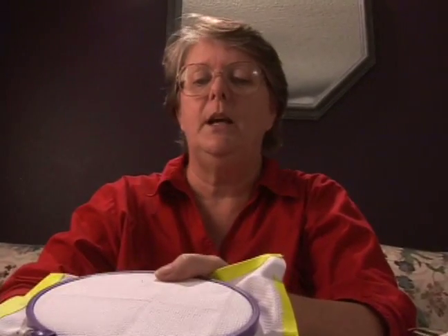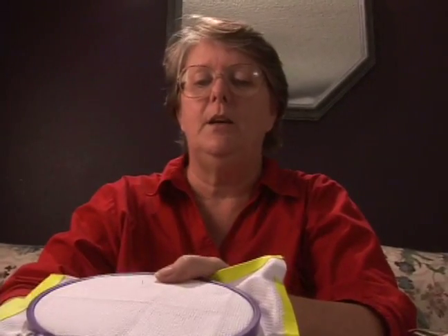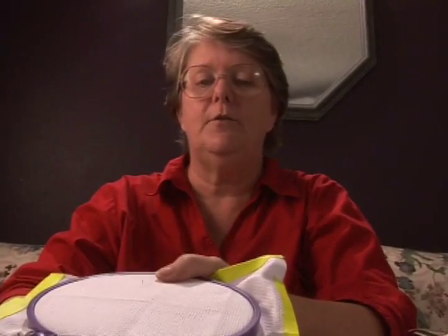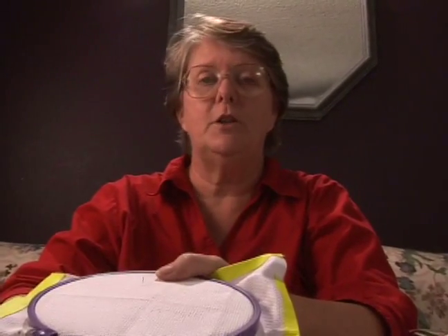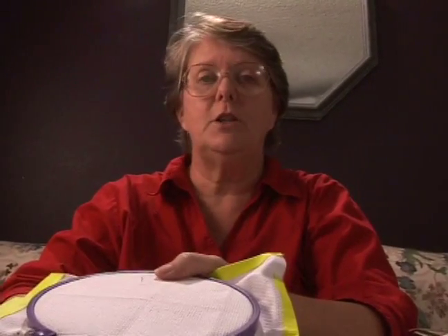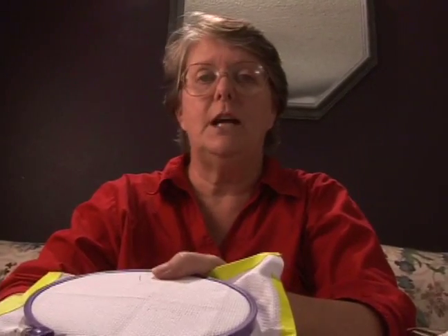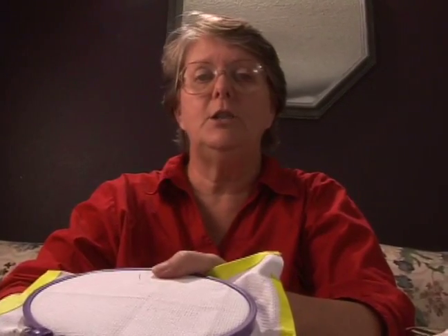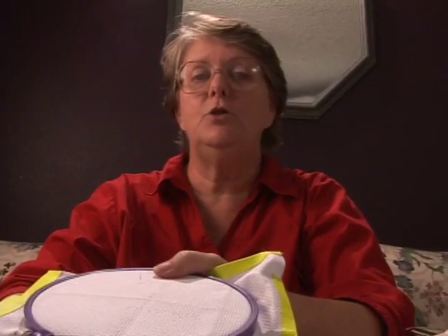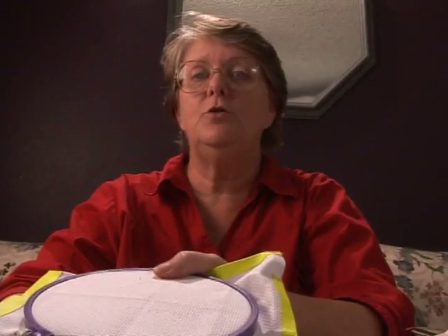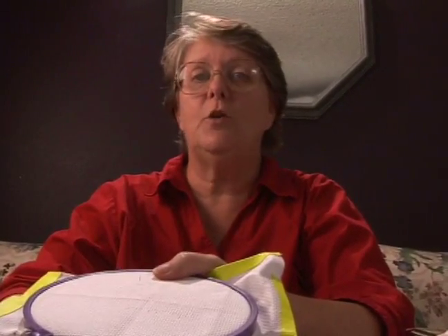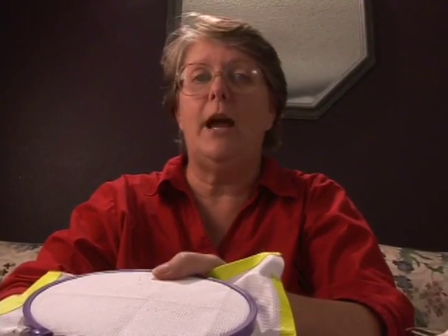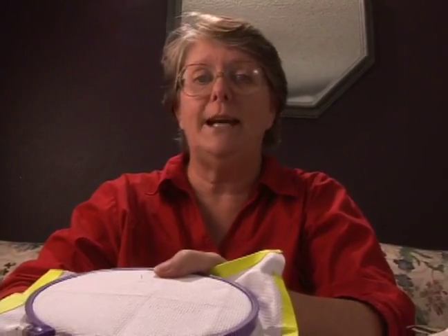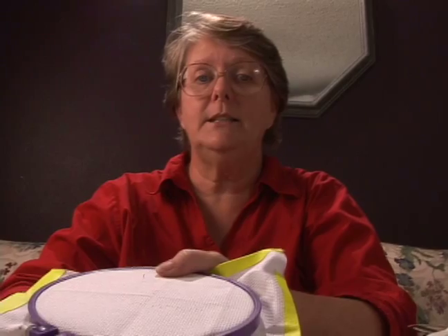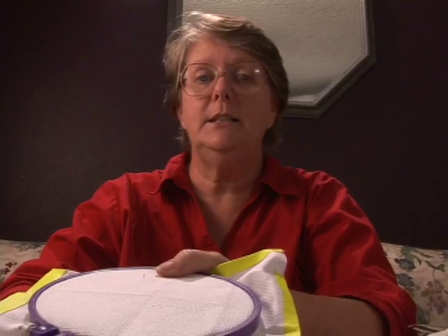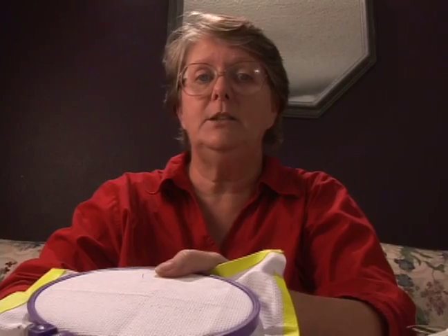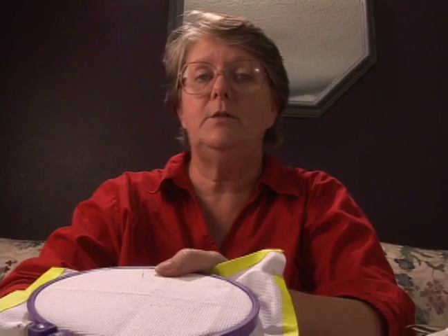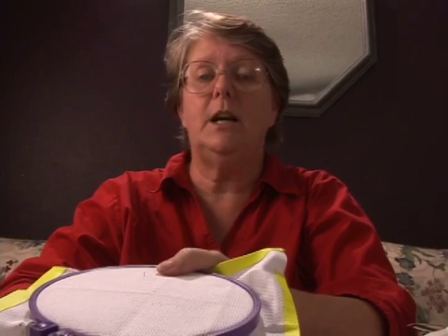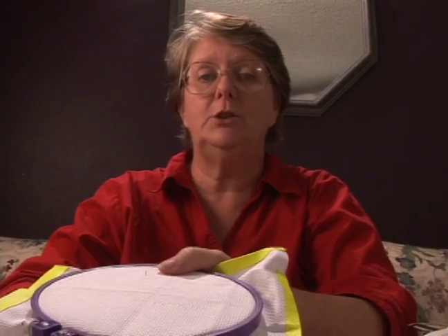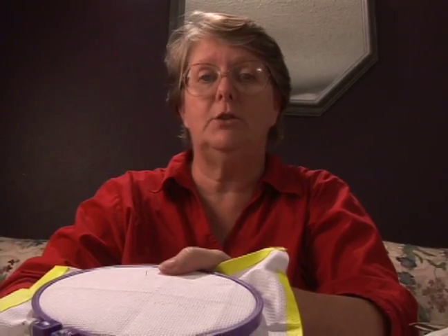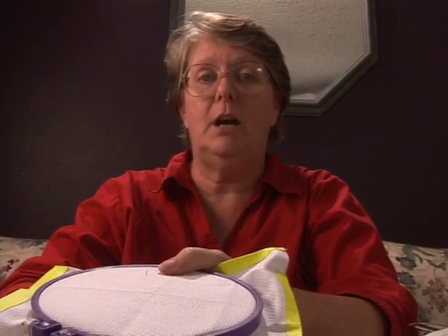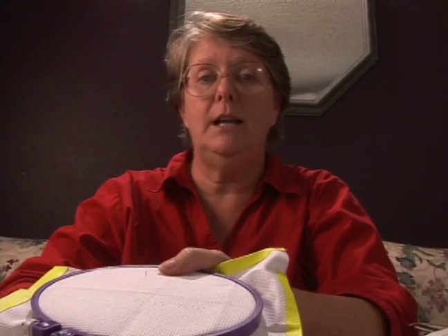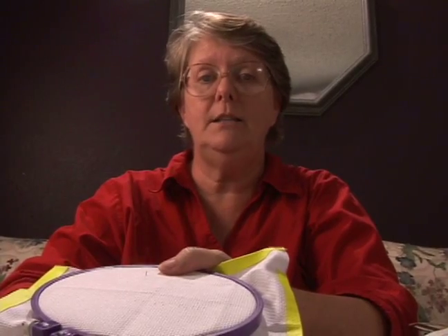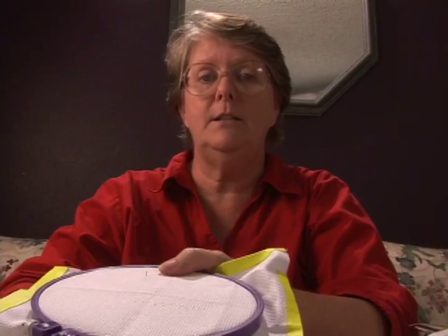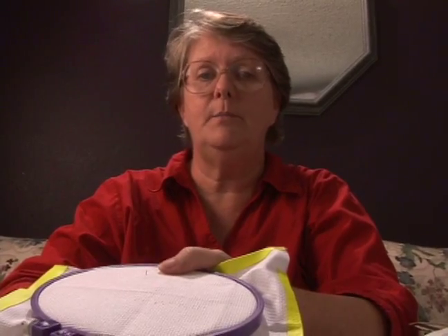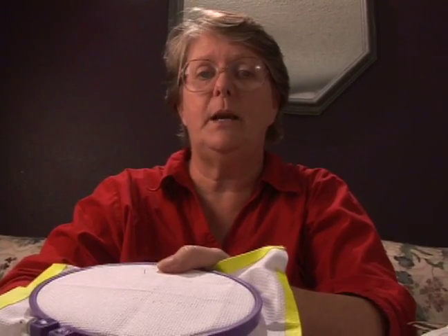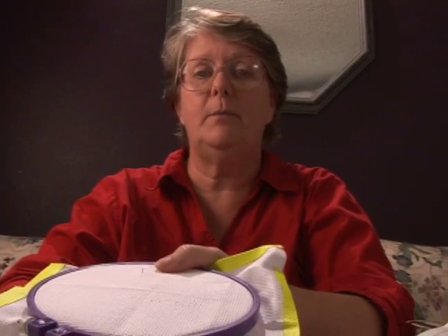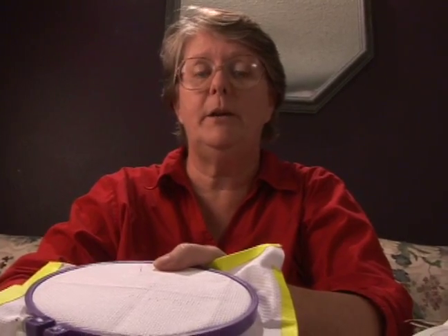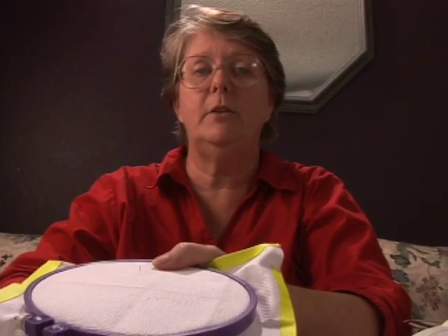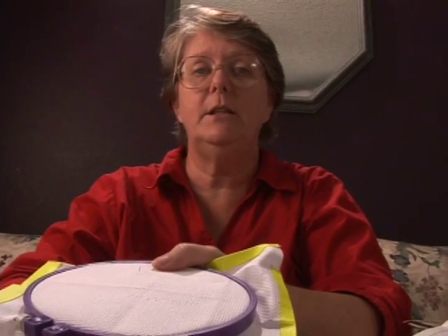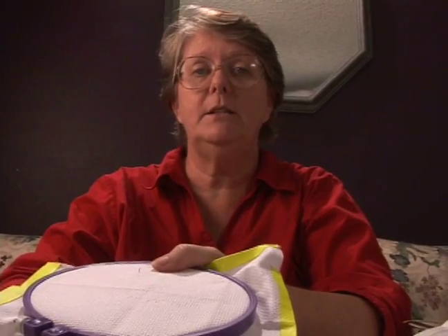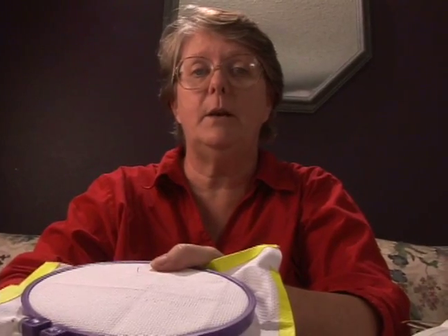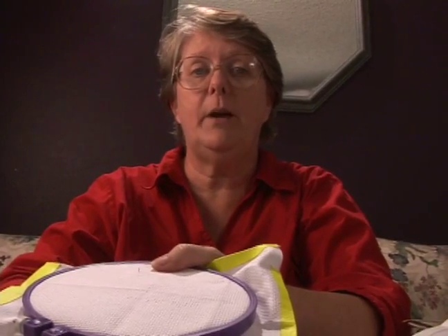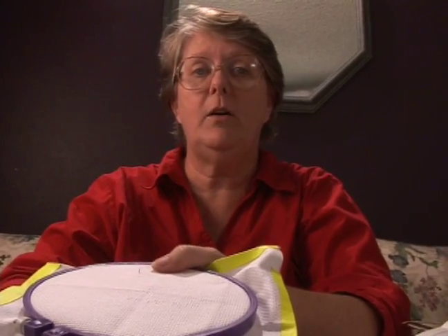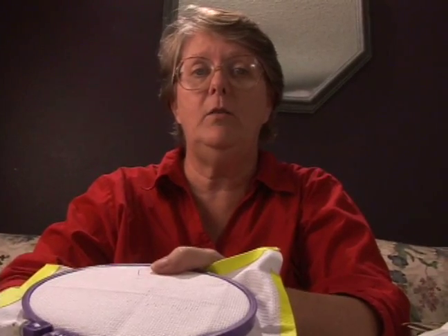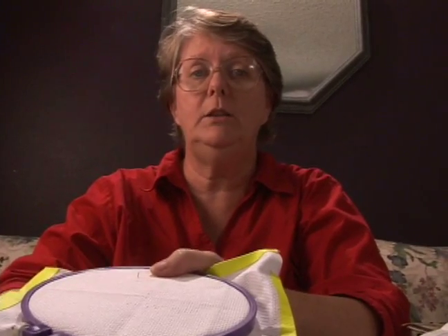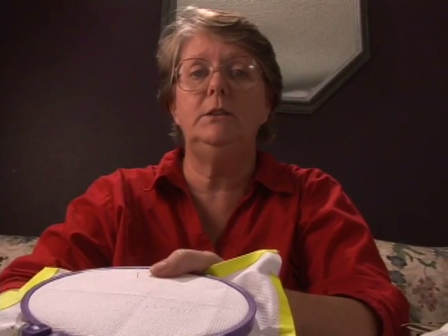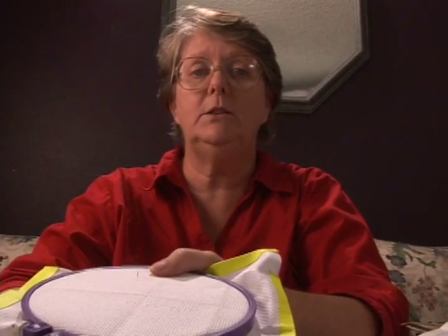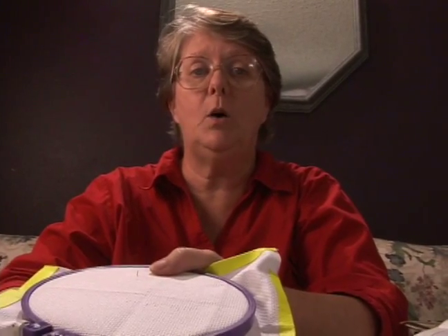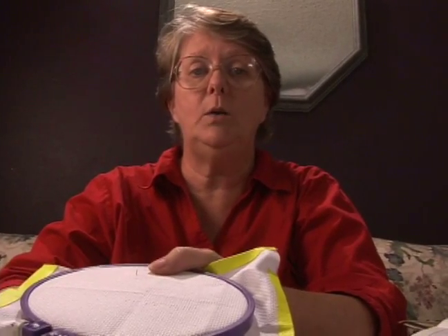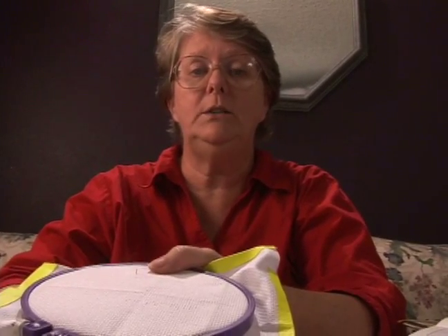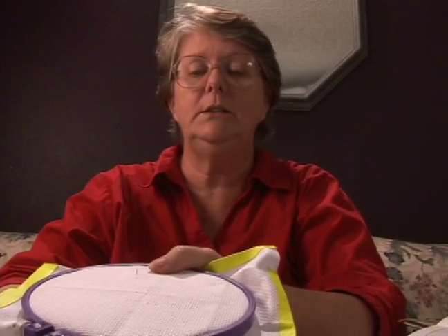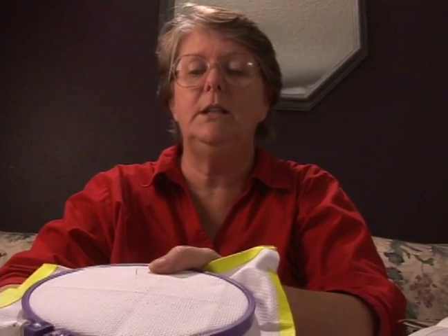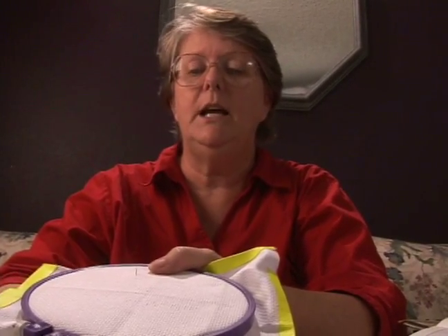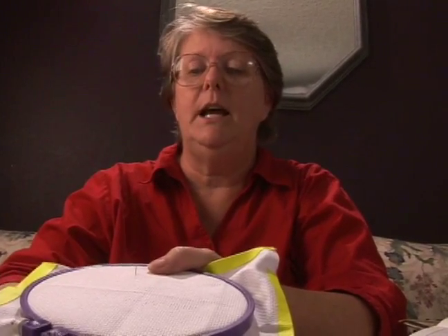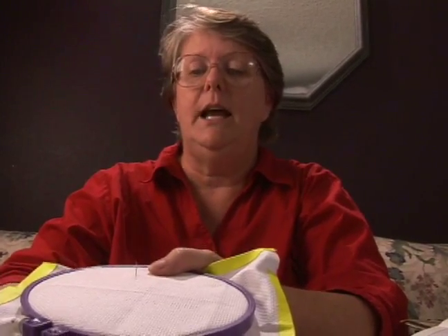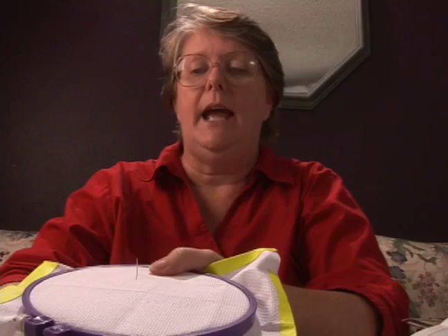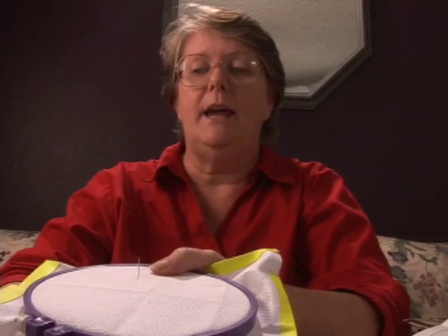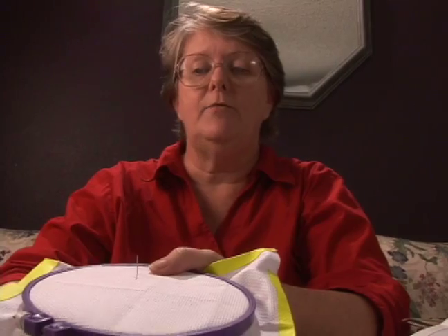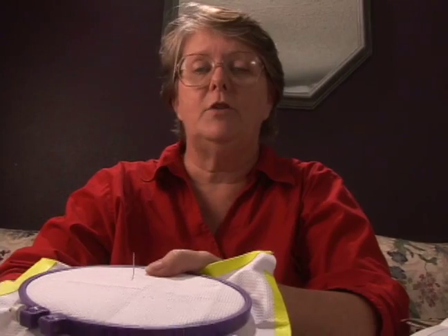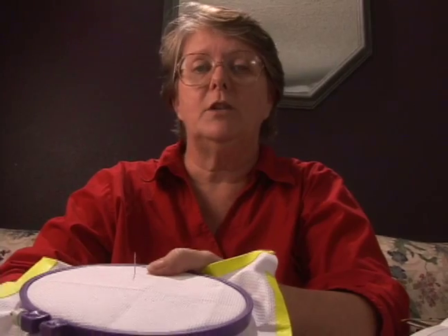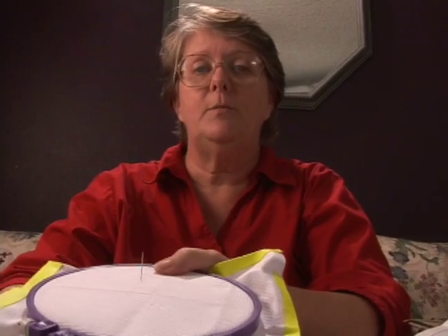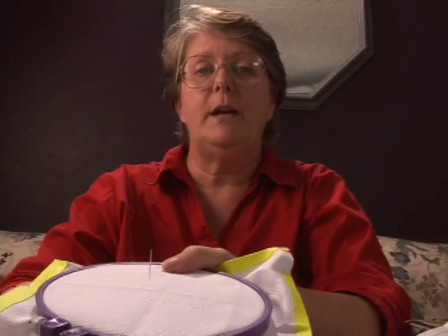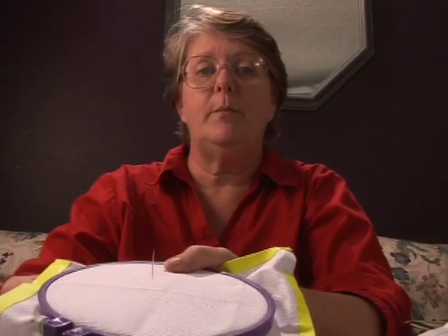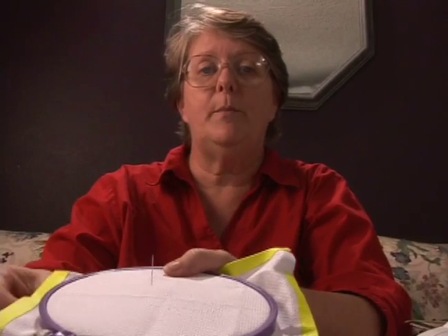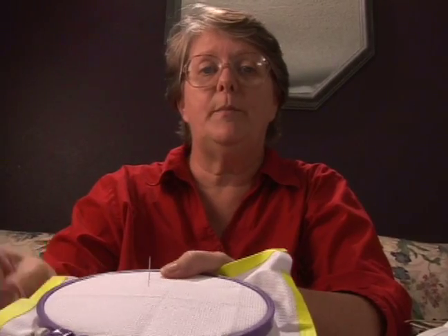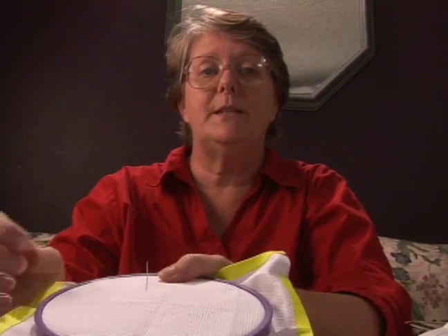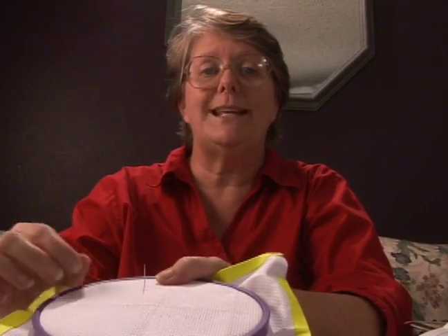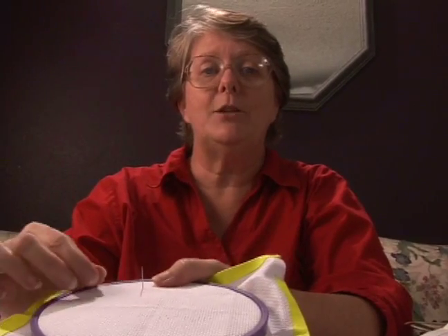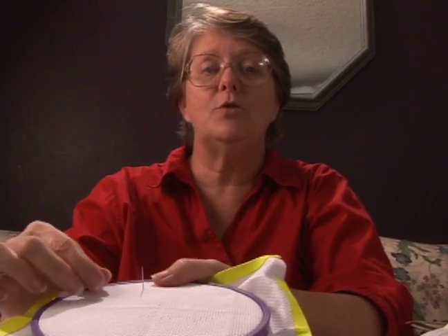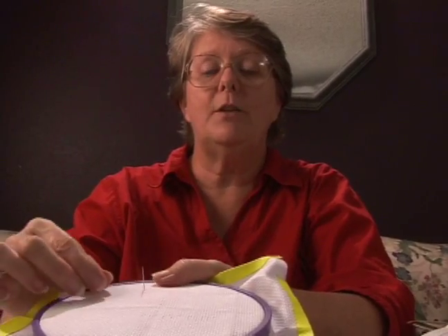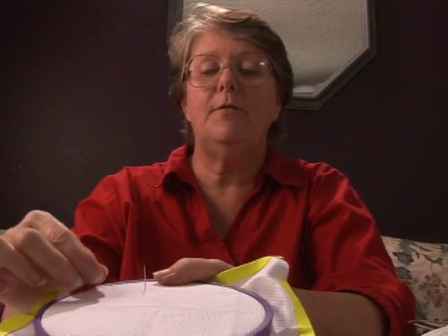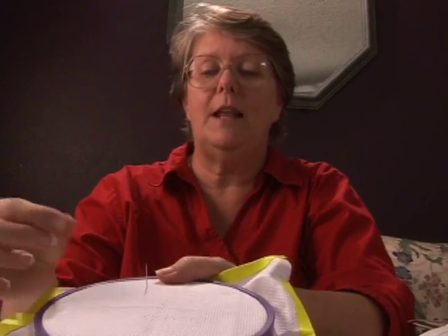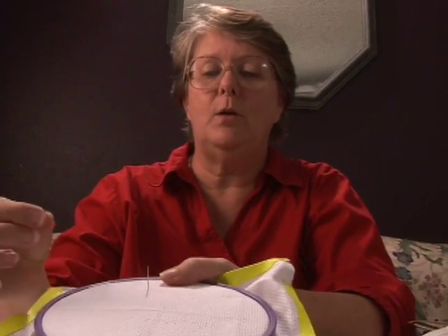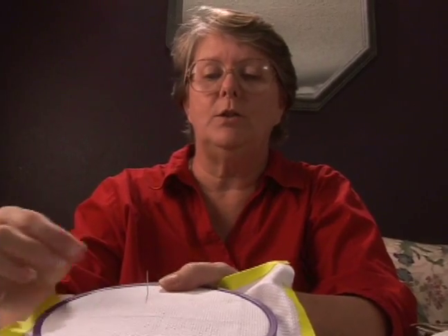The French Knot is used for accents, dot your eyes, make periods, semicolons, colons, and just make centers of flowers.